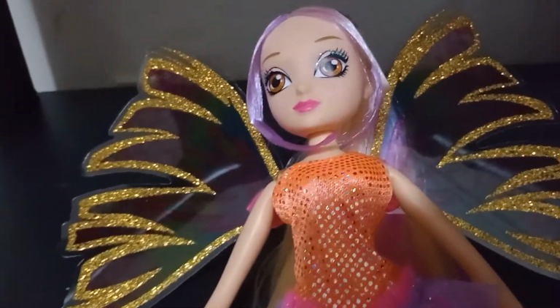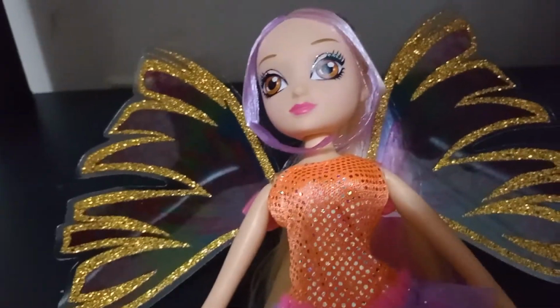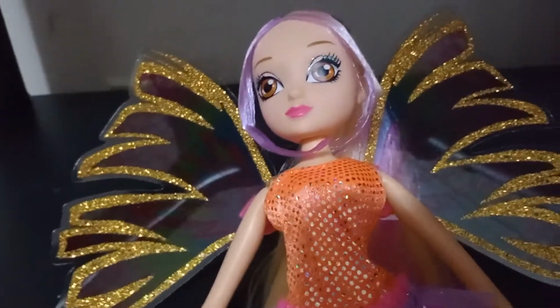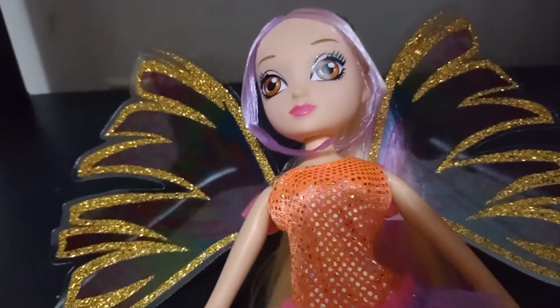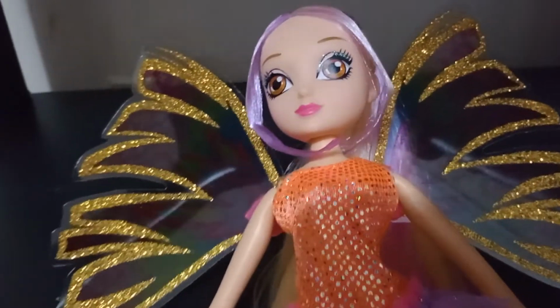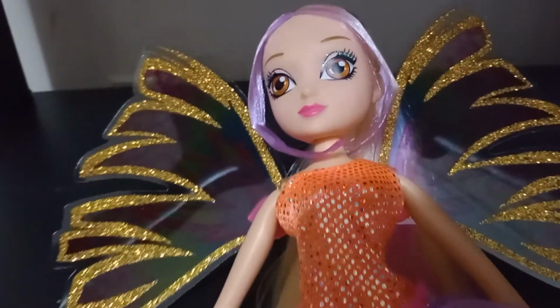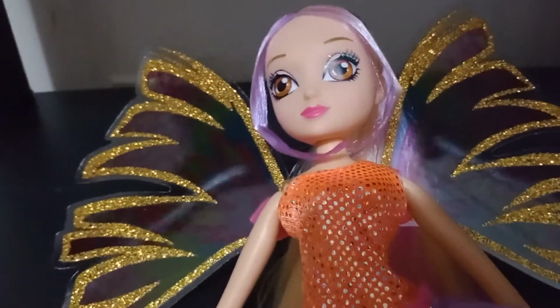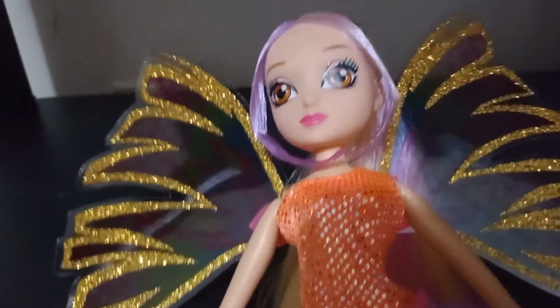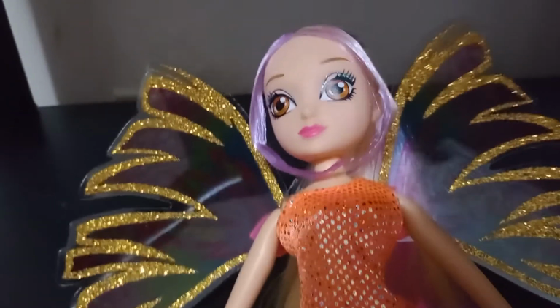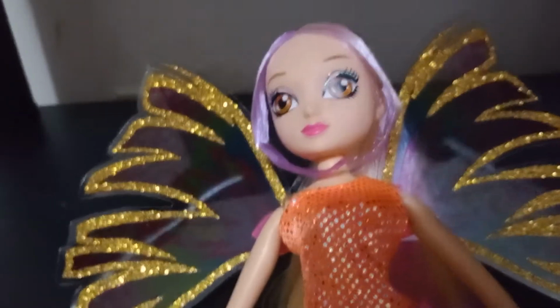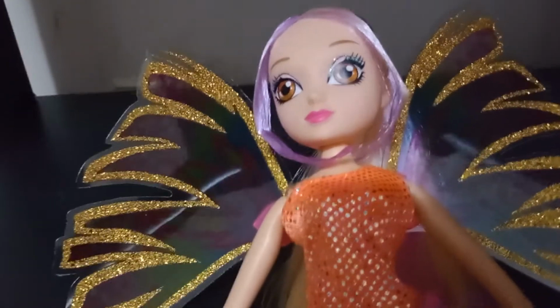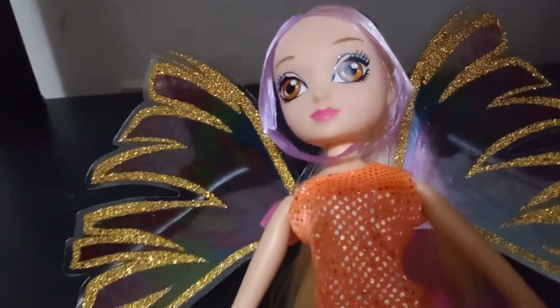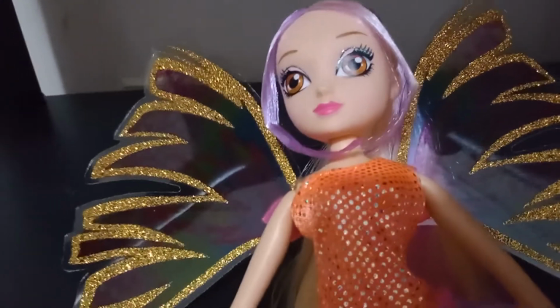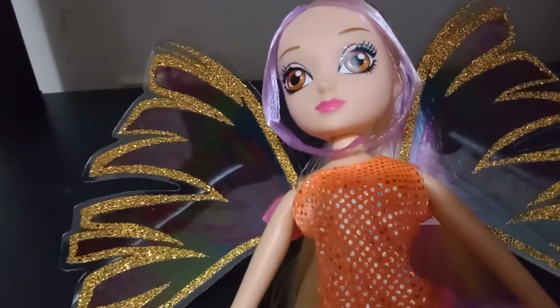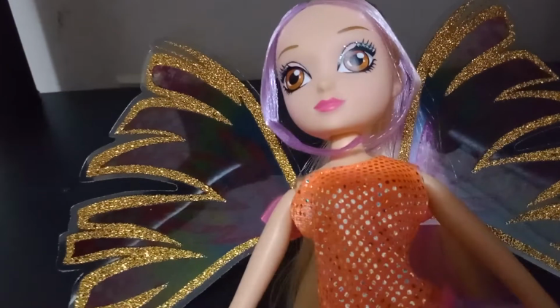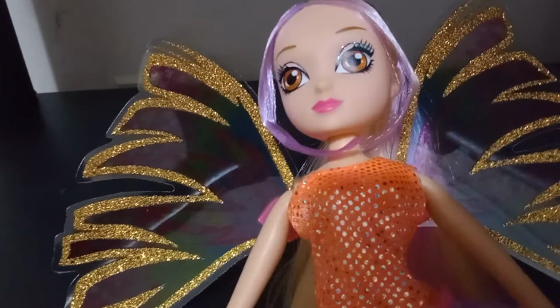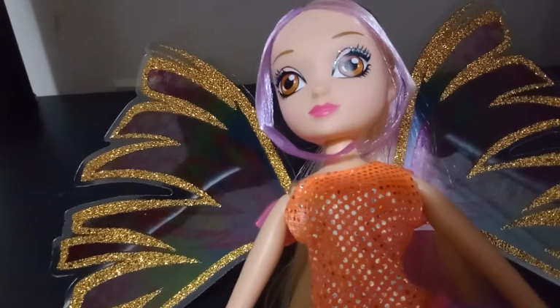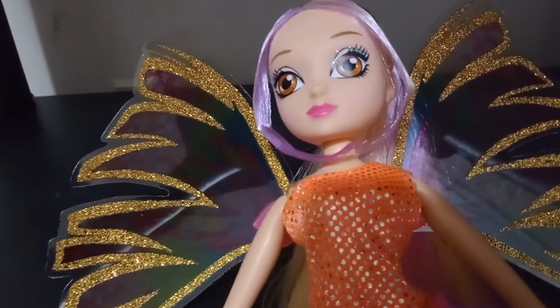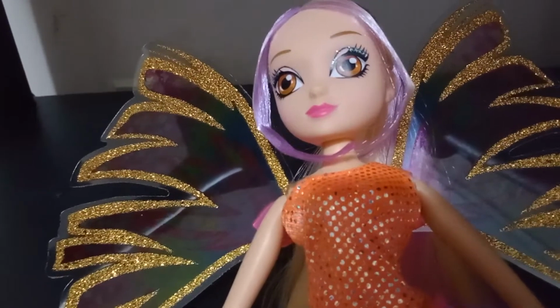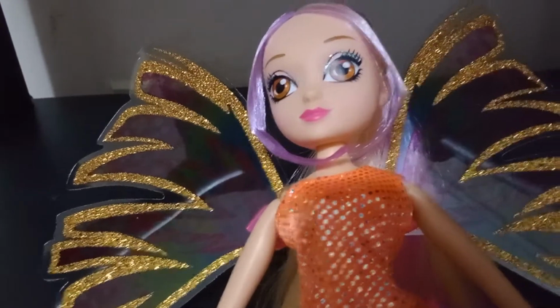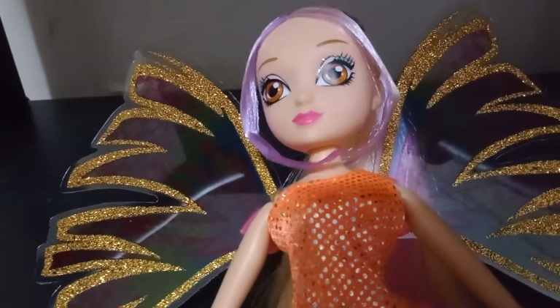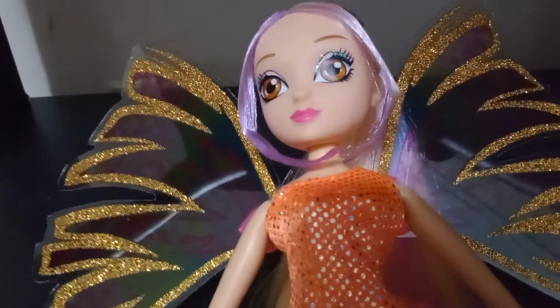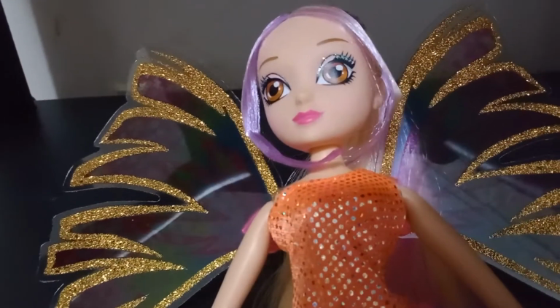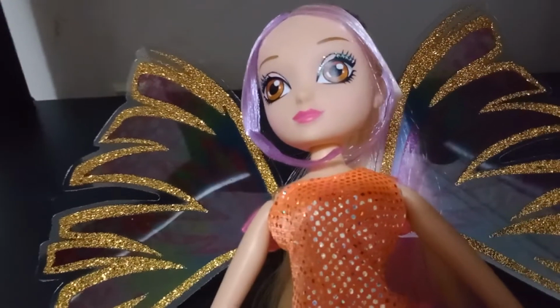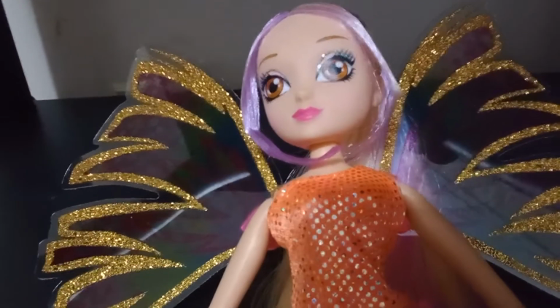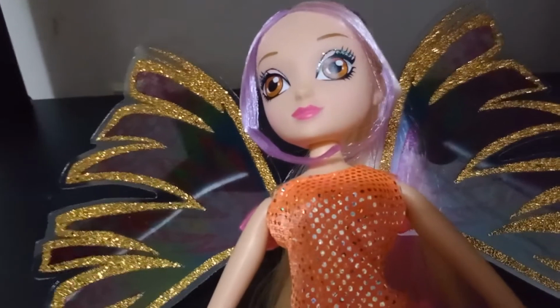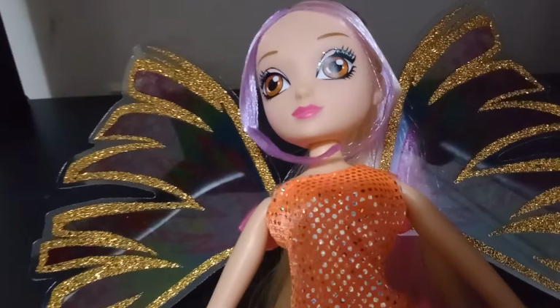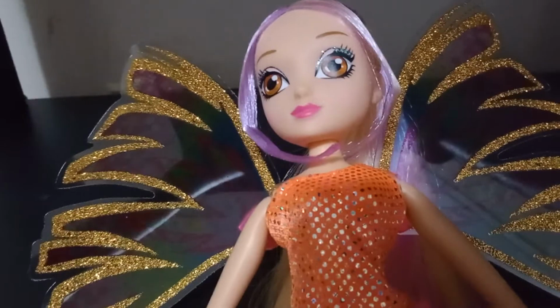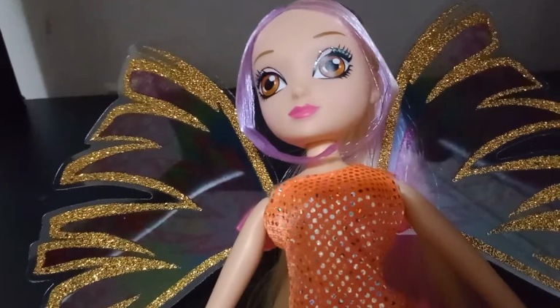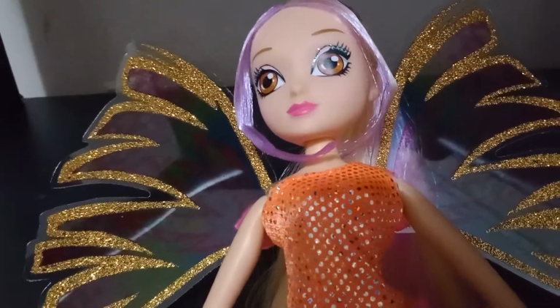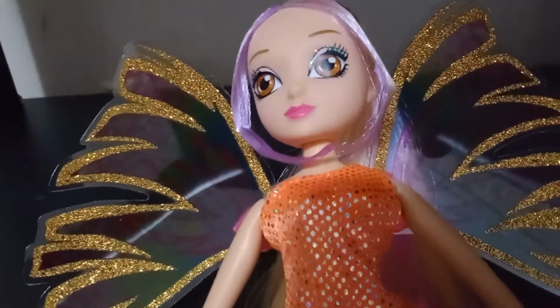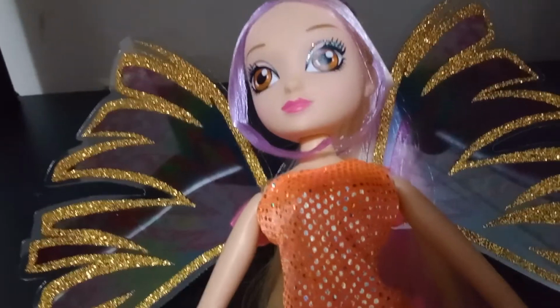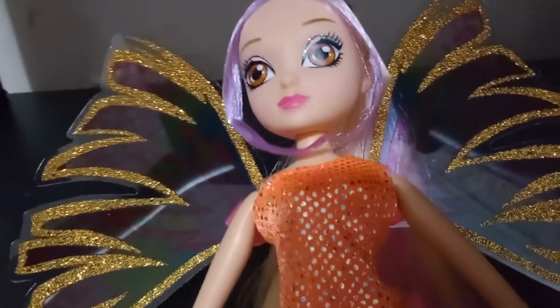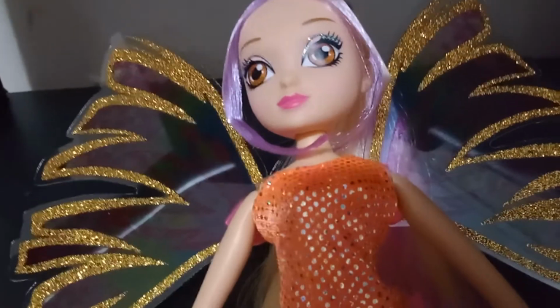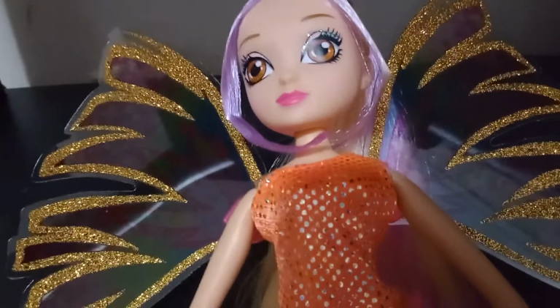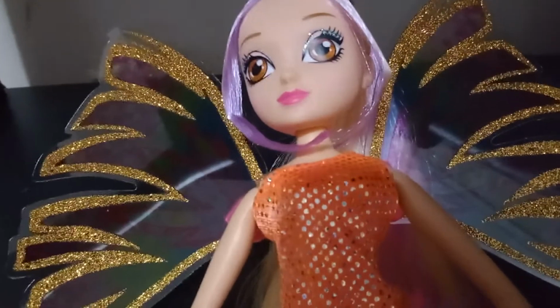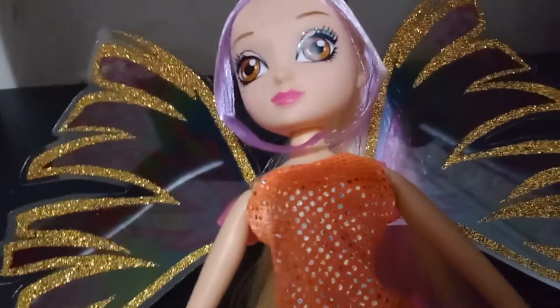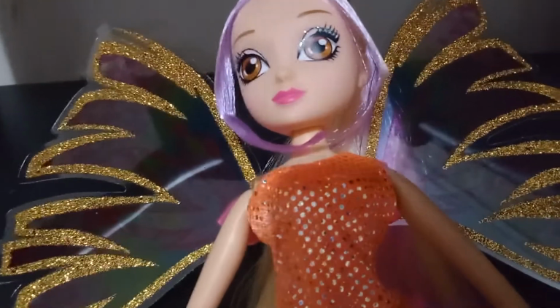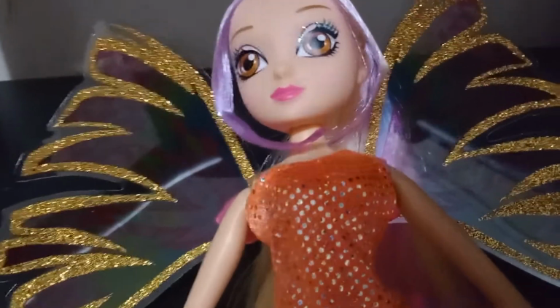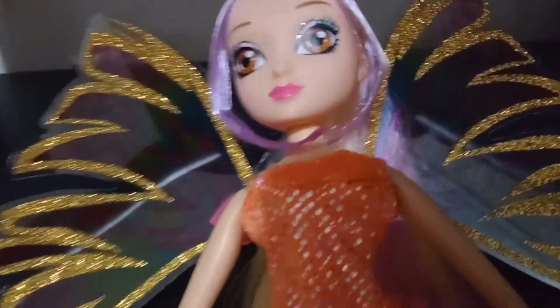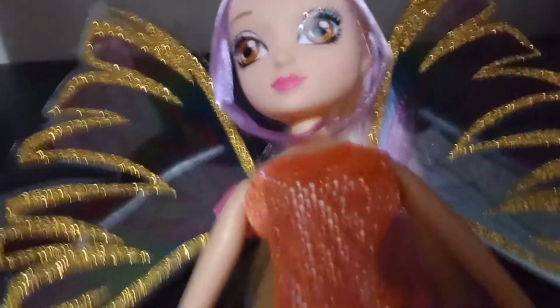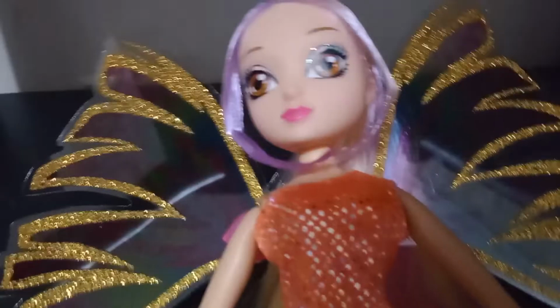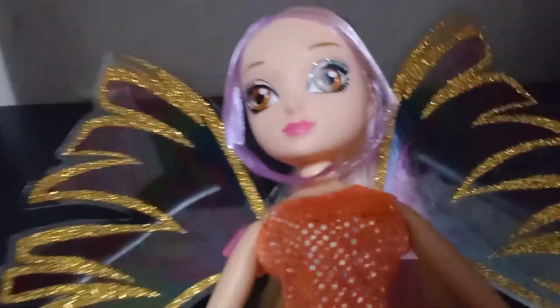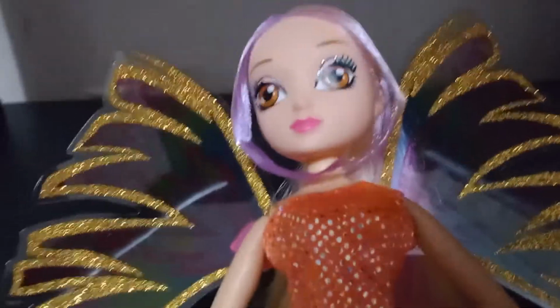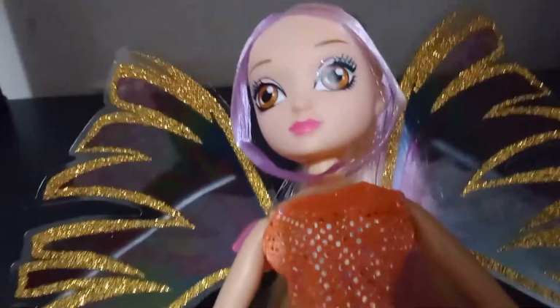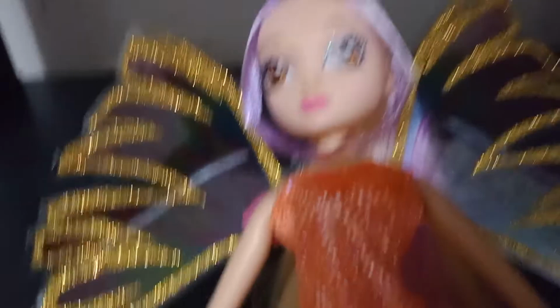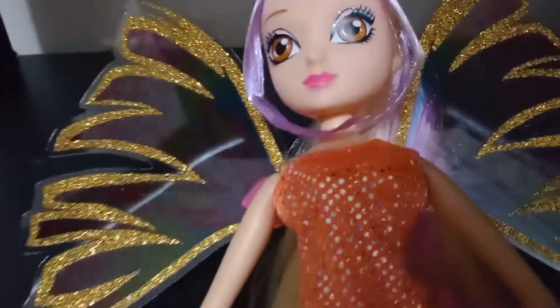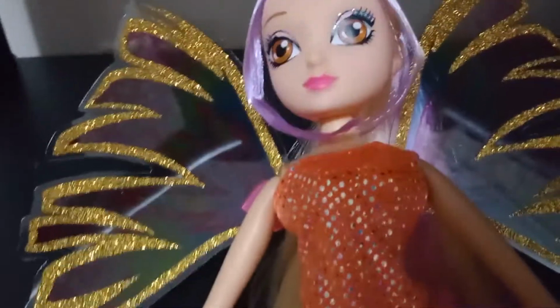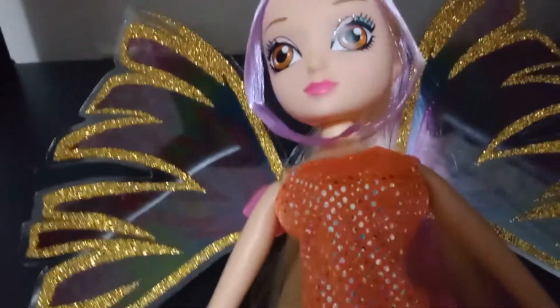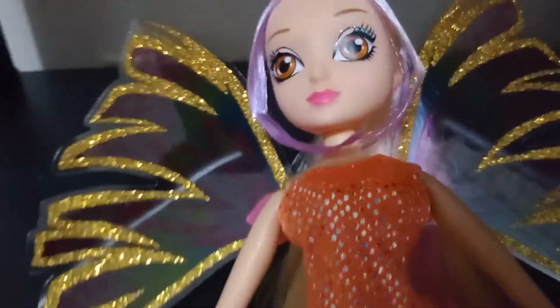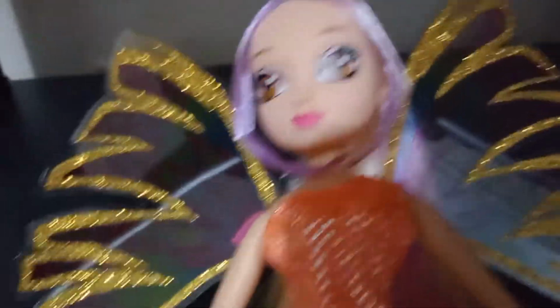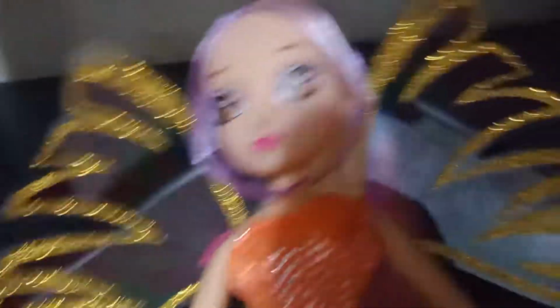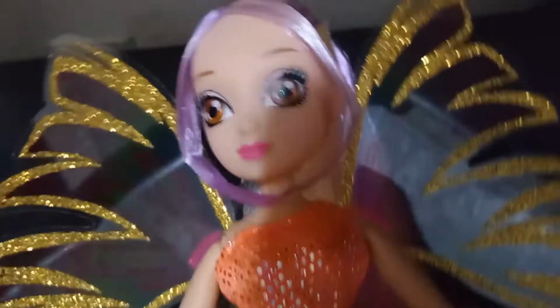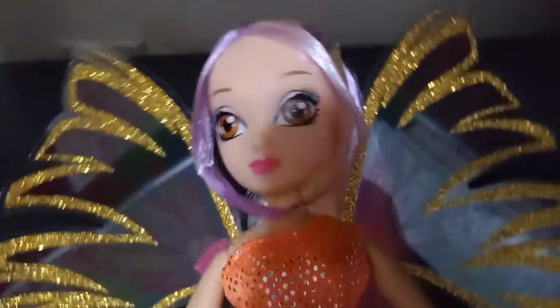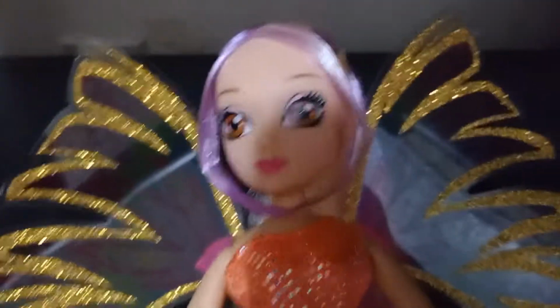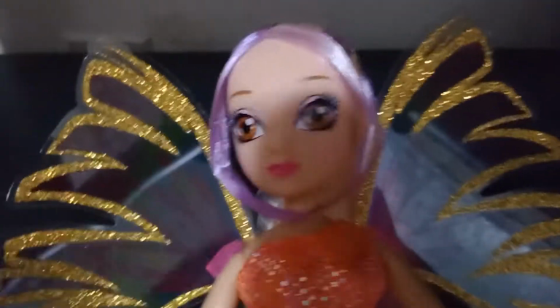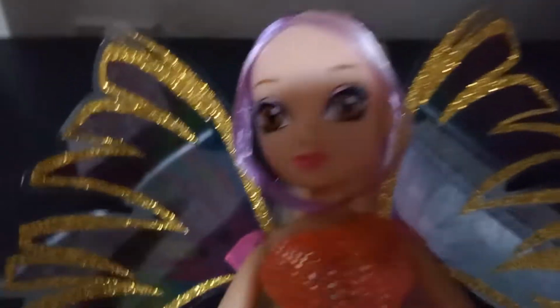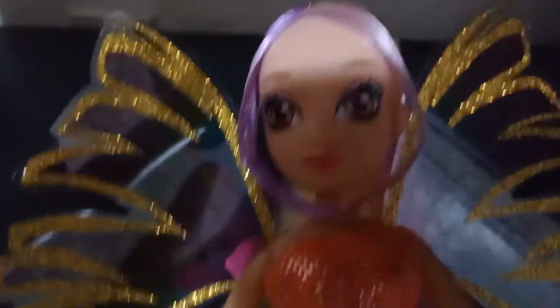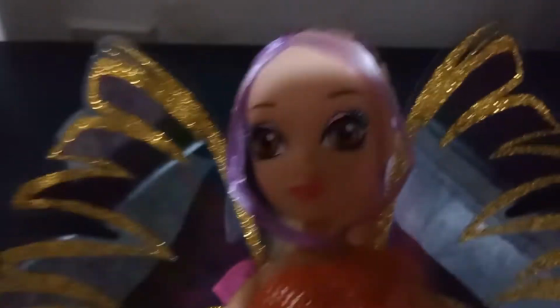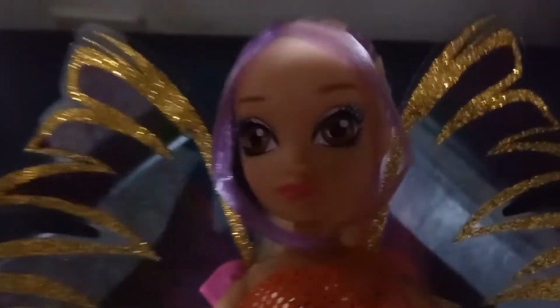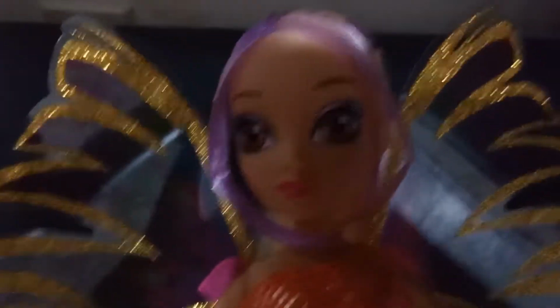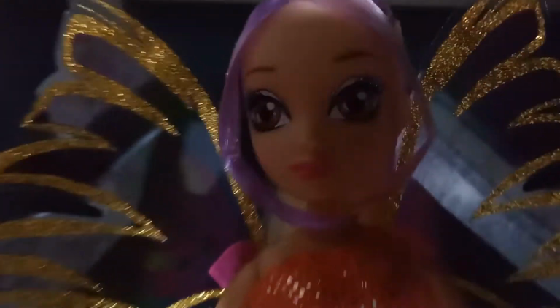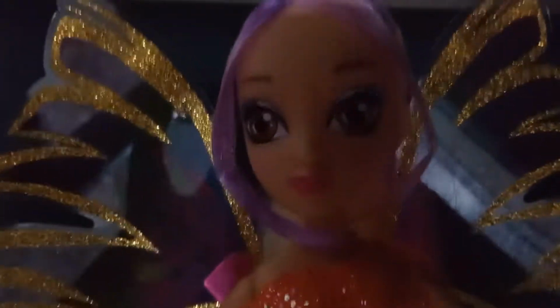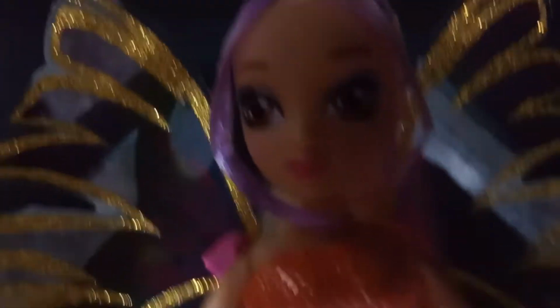You know how difficult Winx dolls are to get here in America? Anyway, end of that tangent.